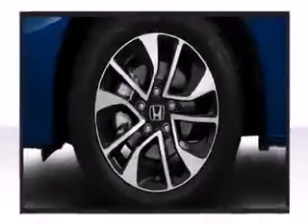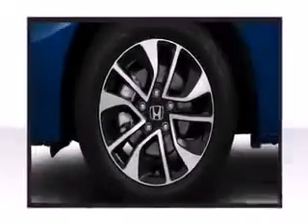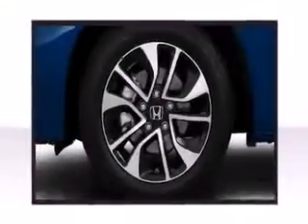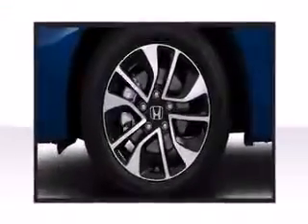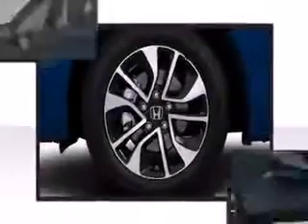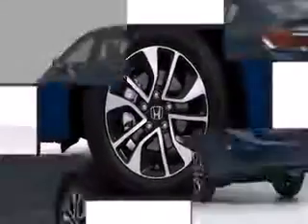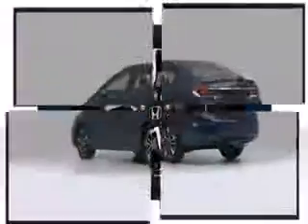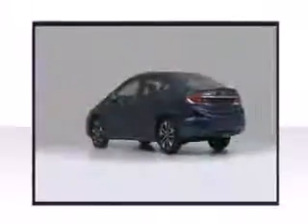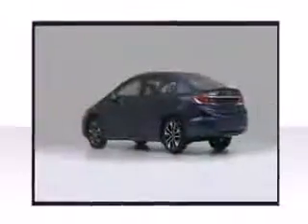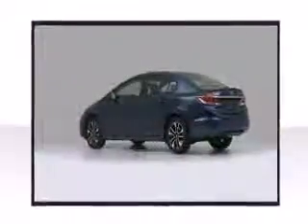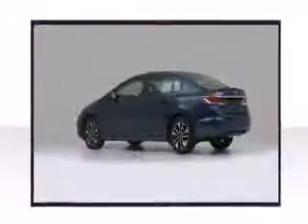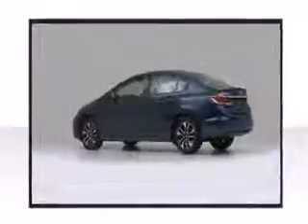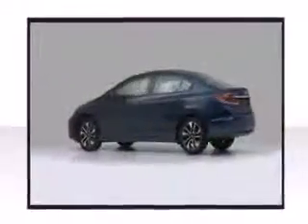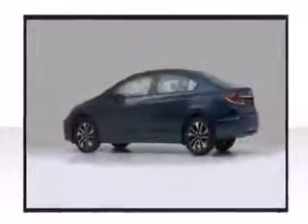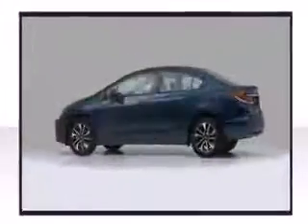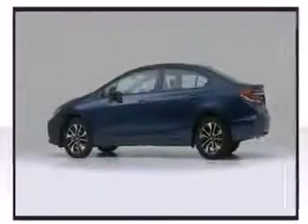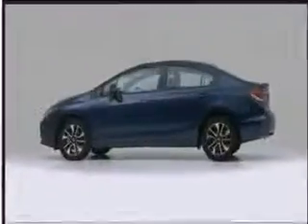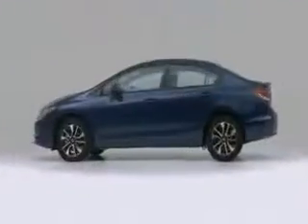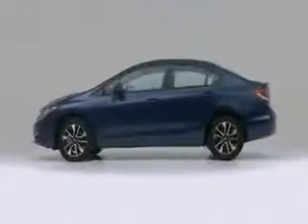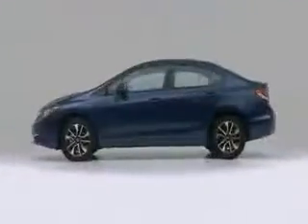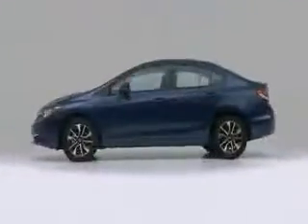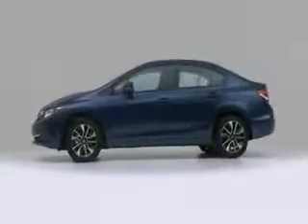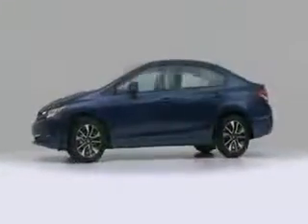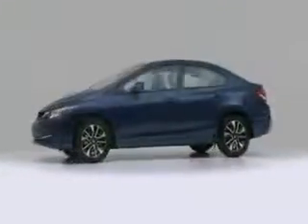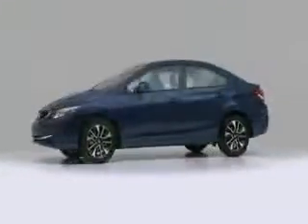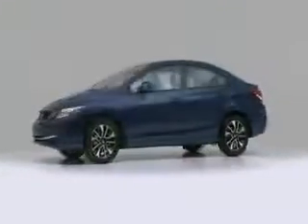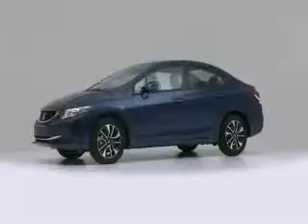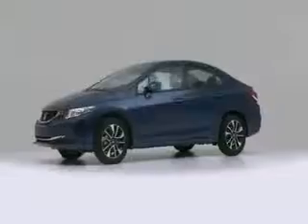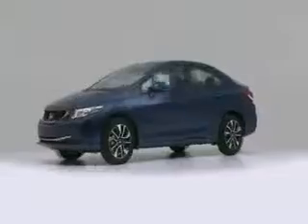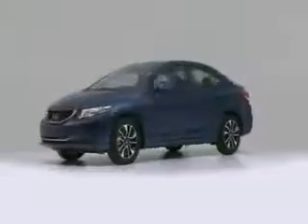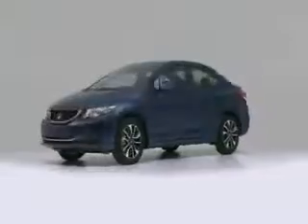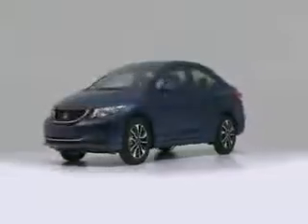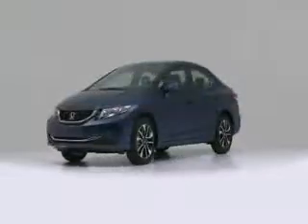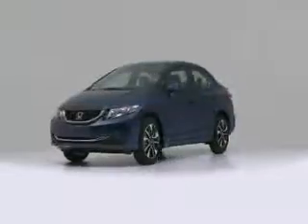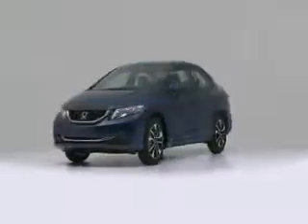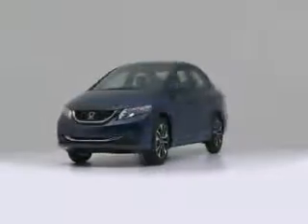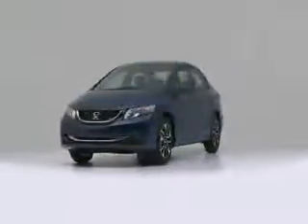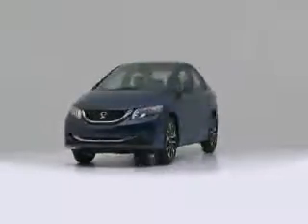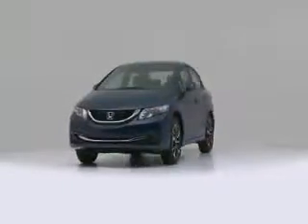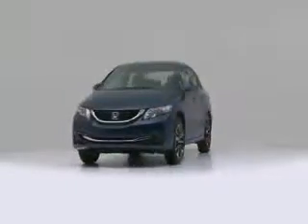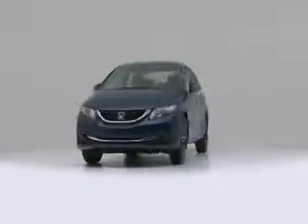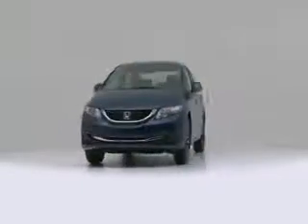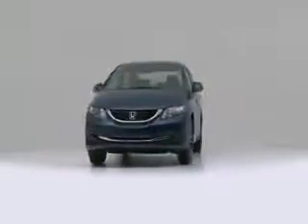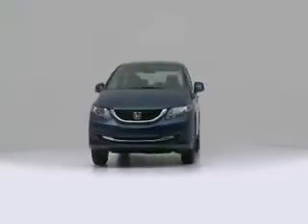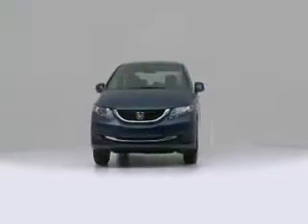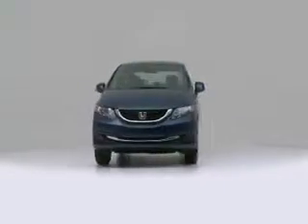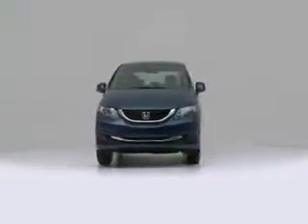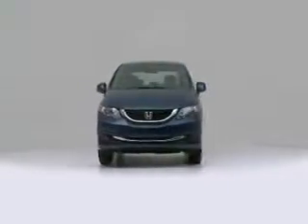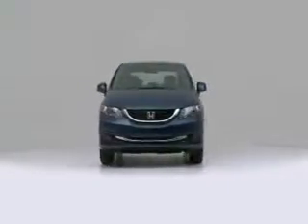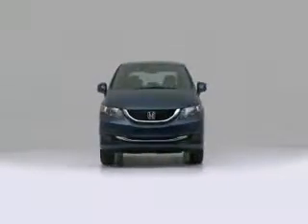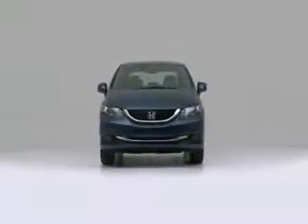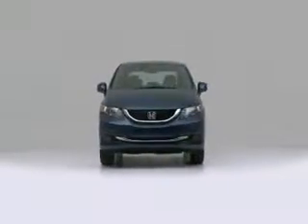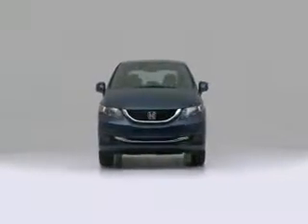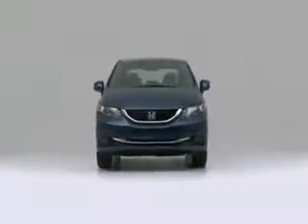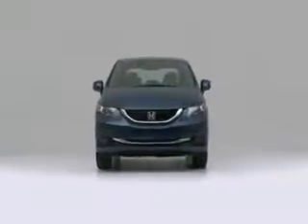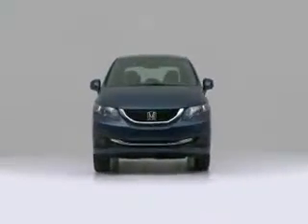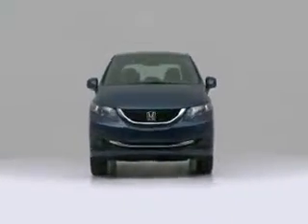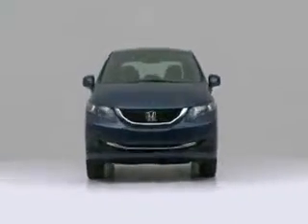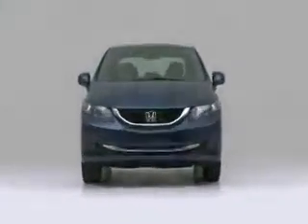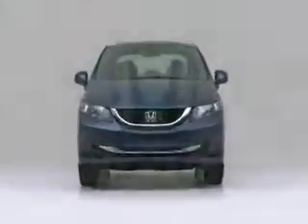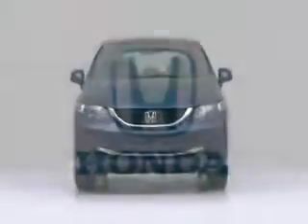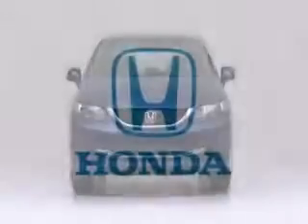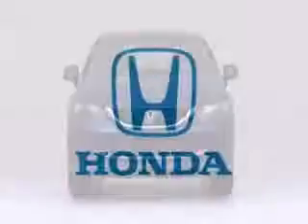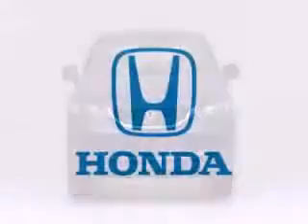The 2013 Honda Civic. This is a superb vehicle at an affordable price.